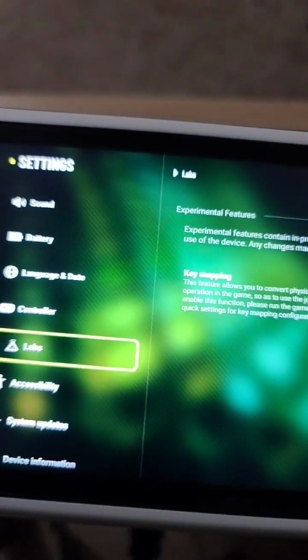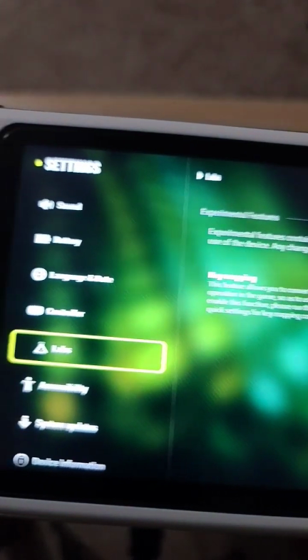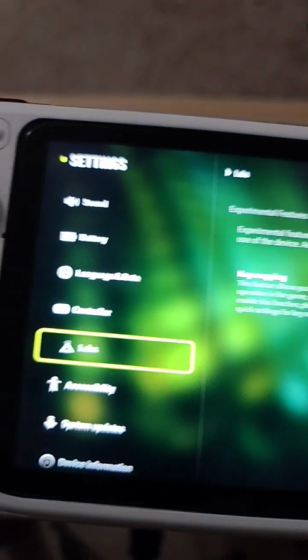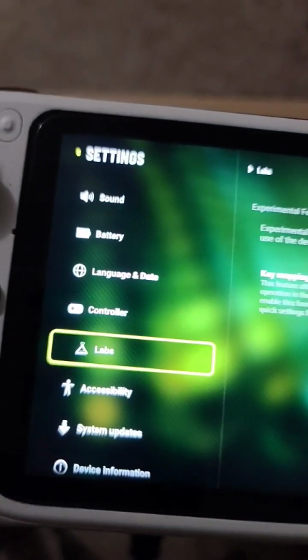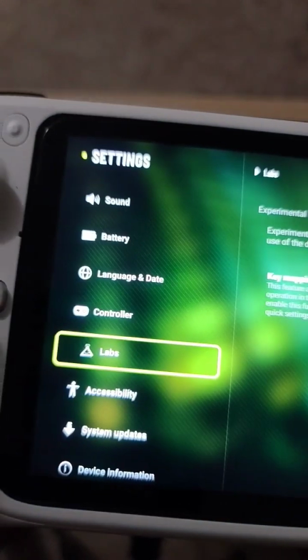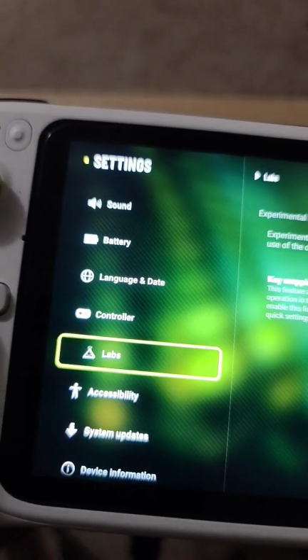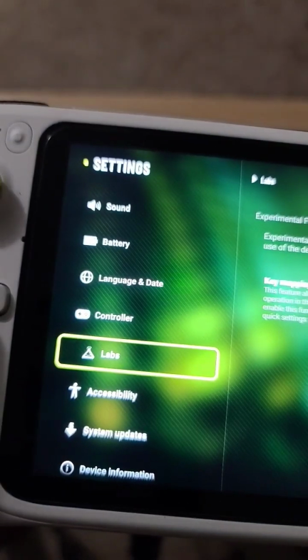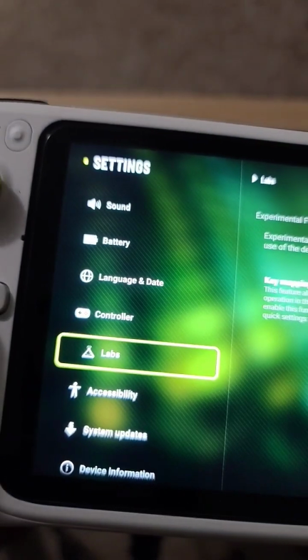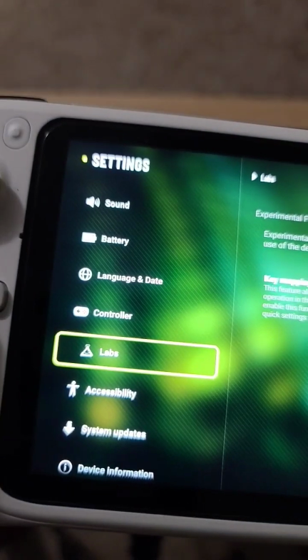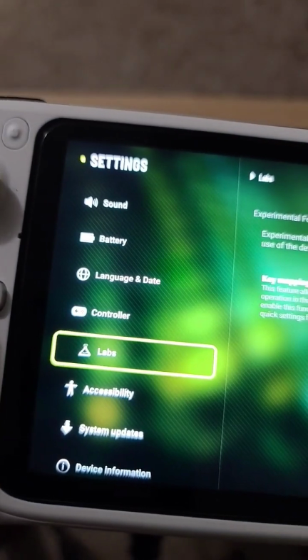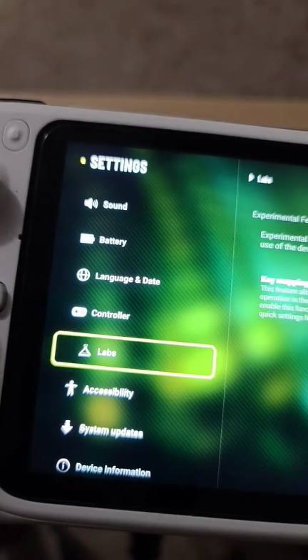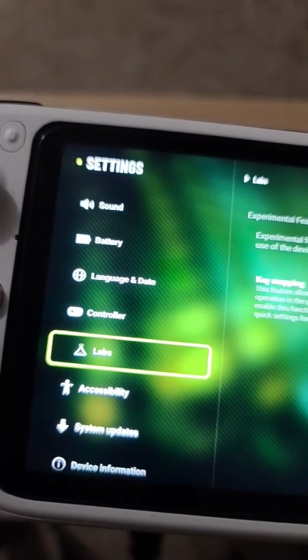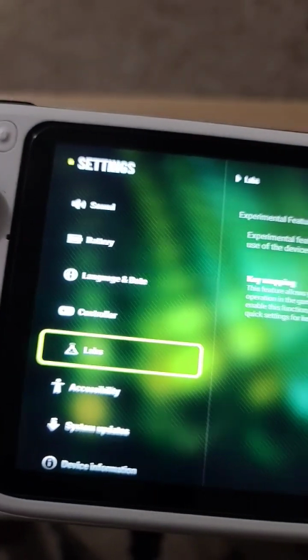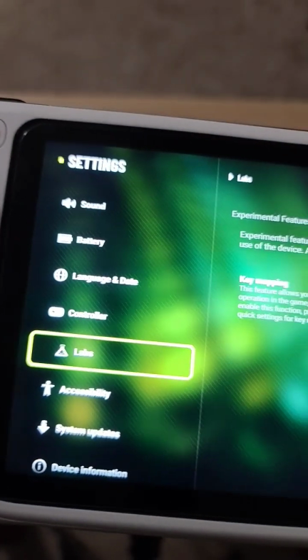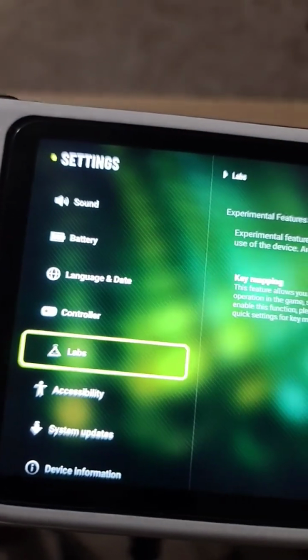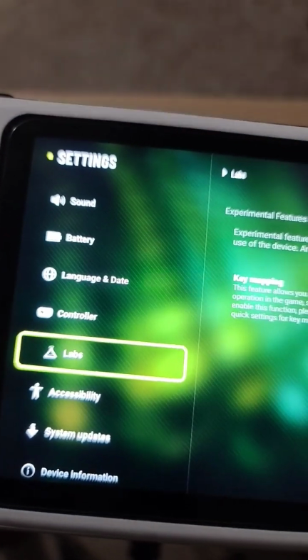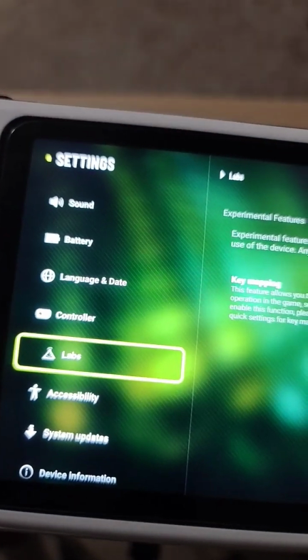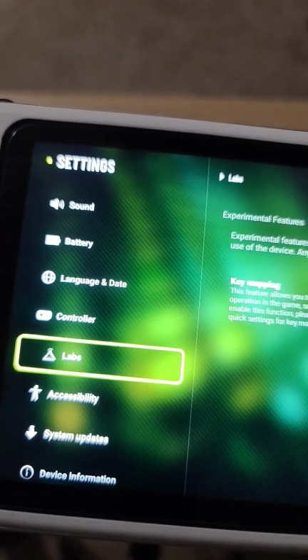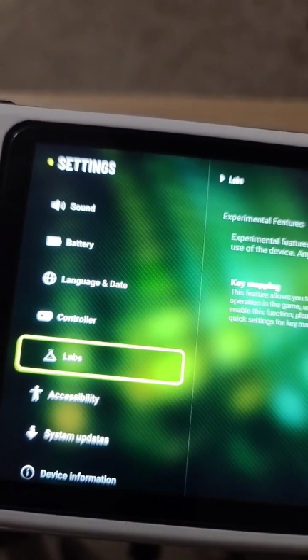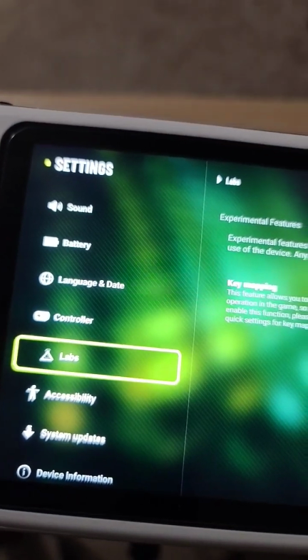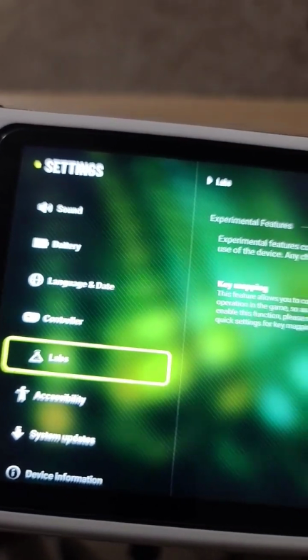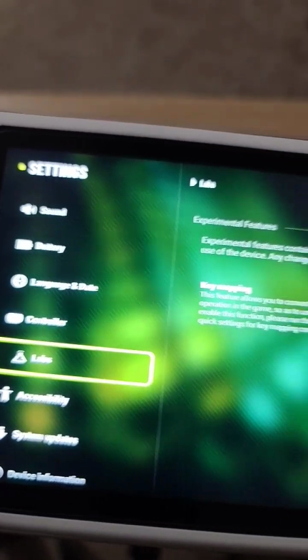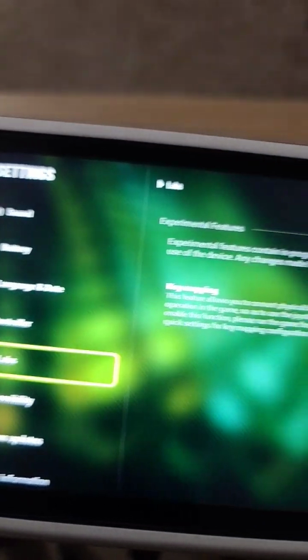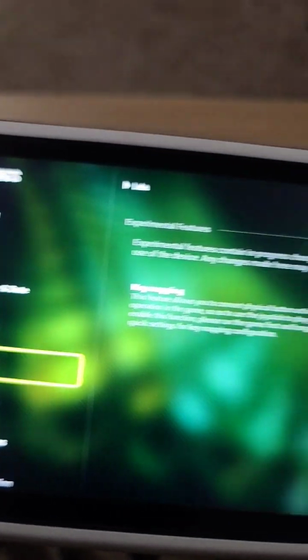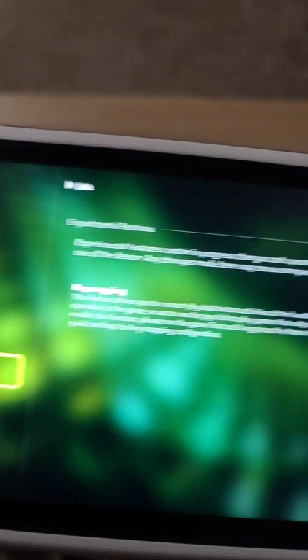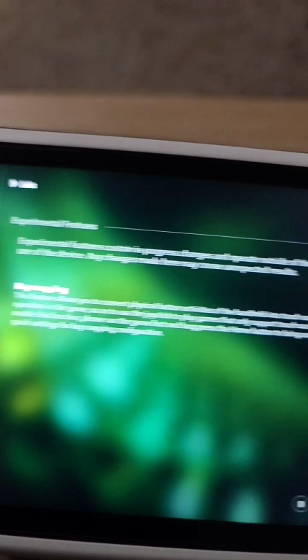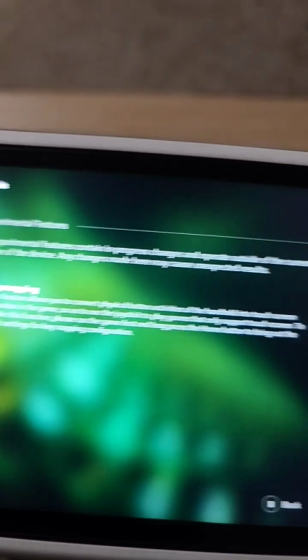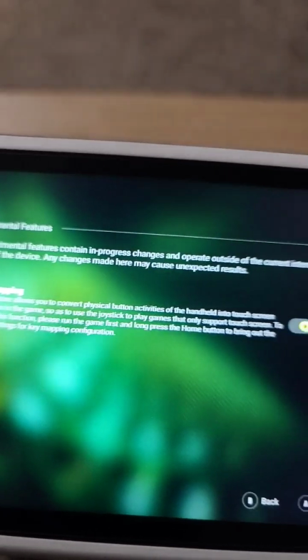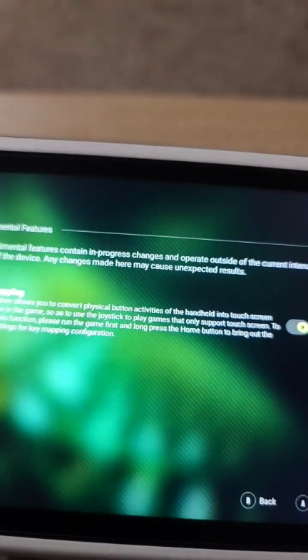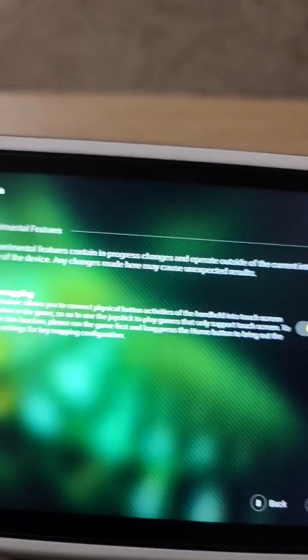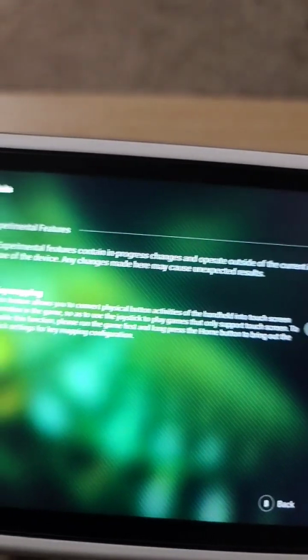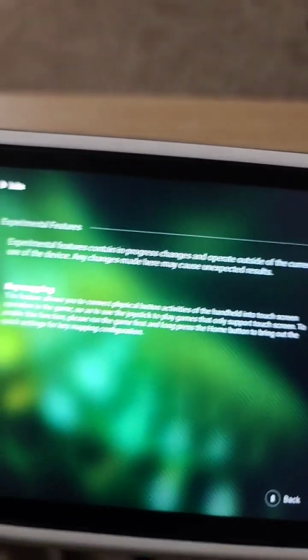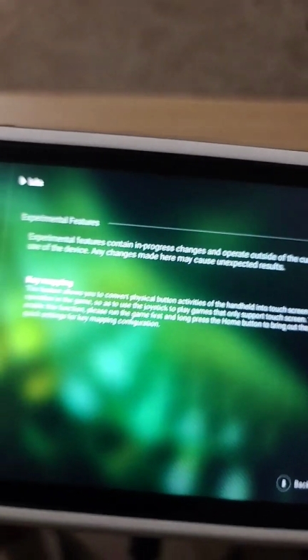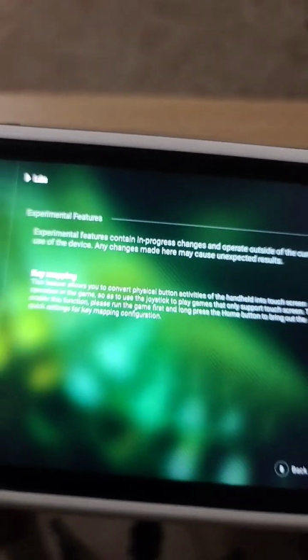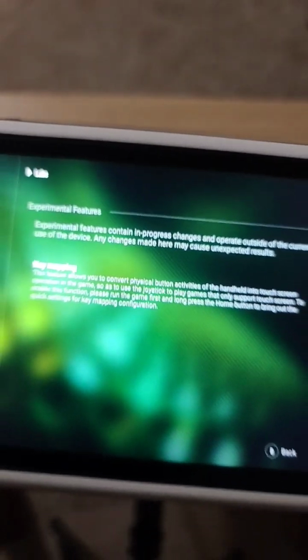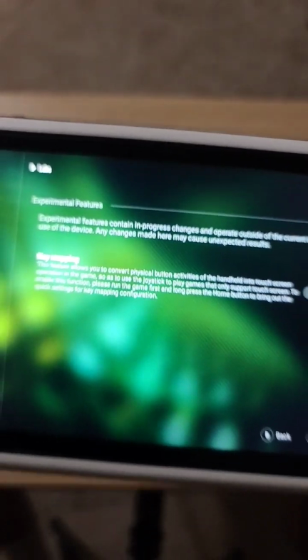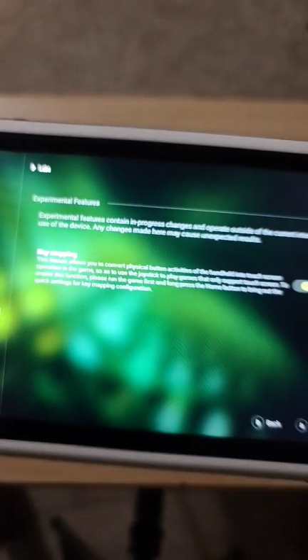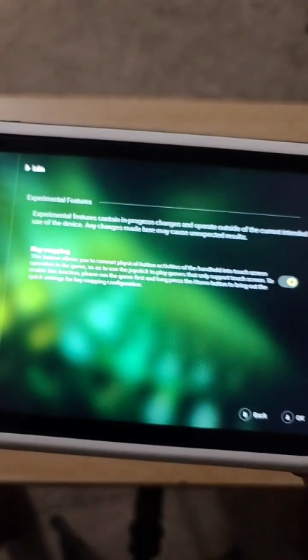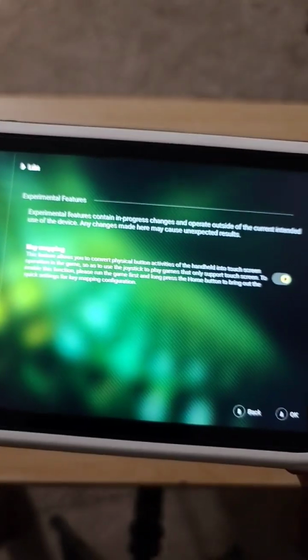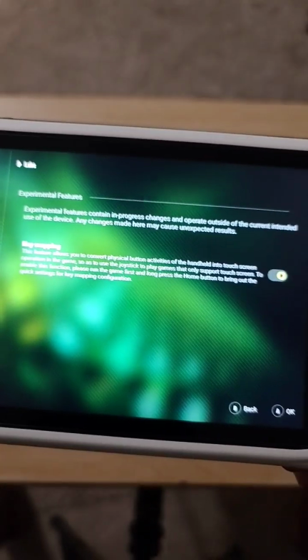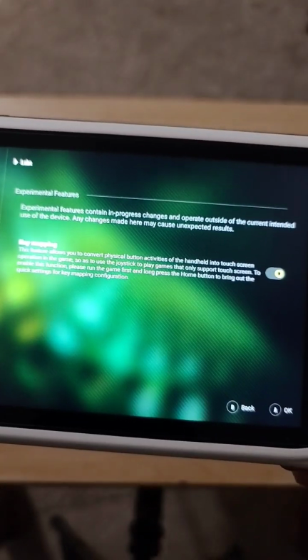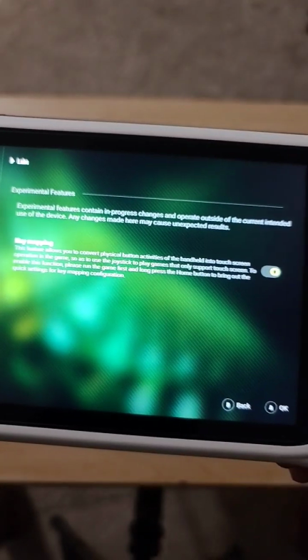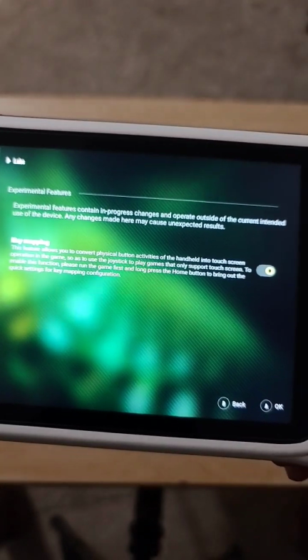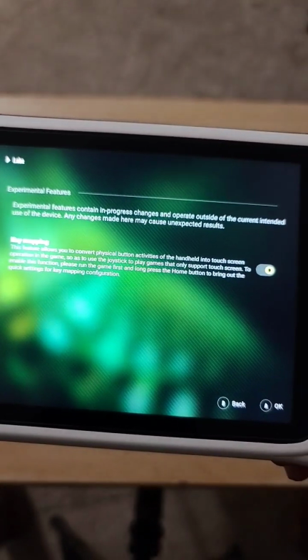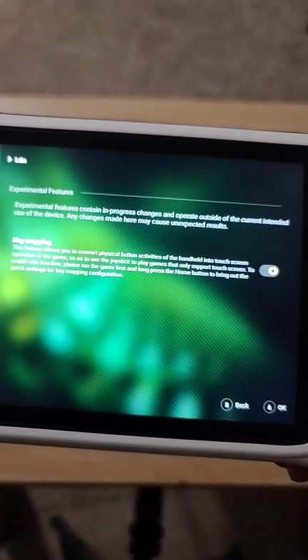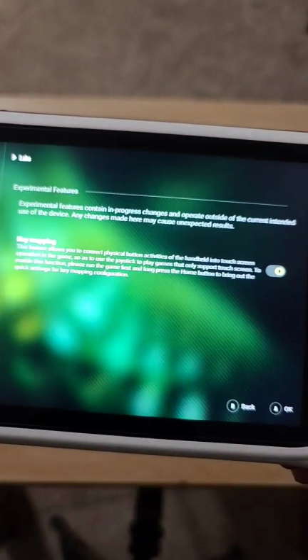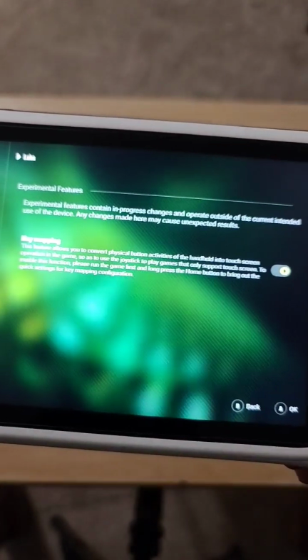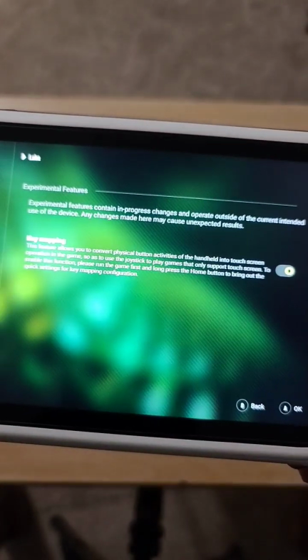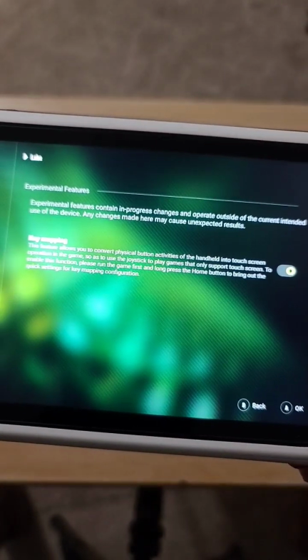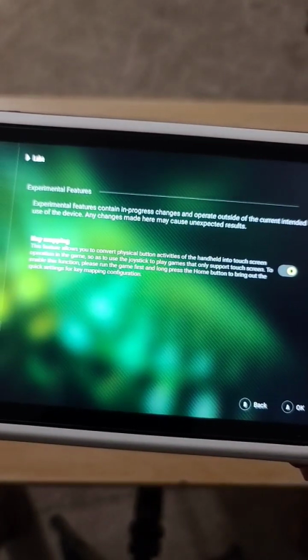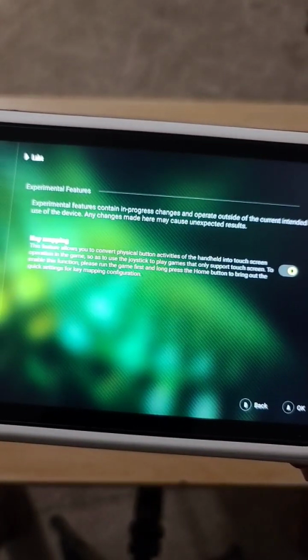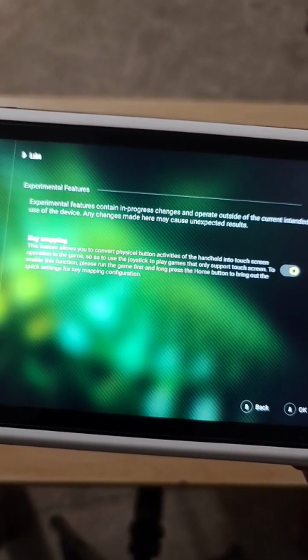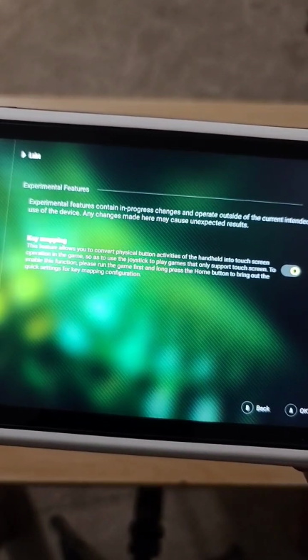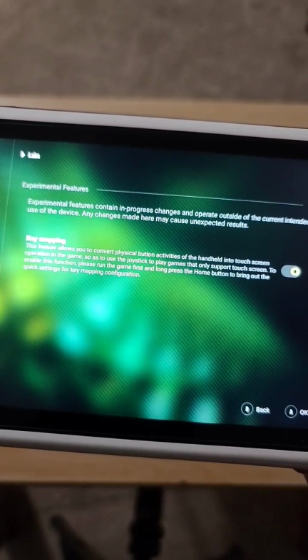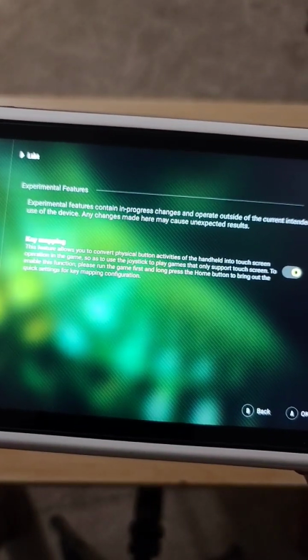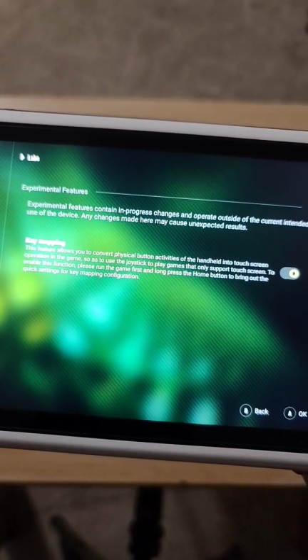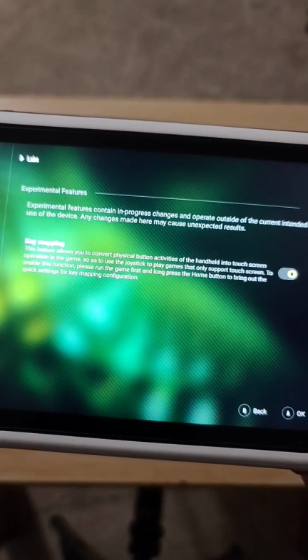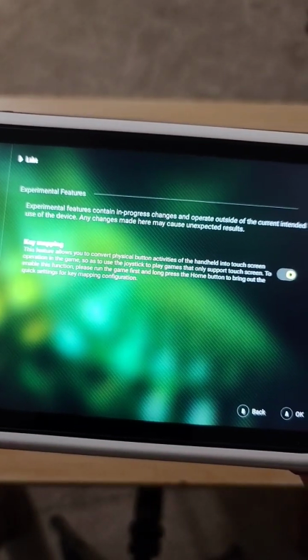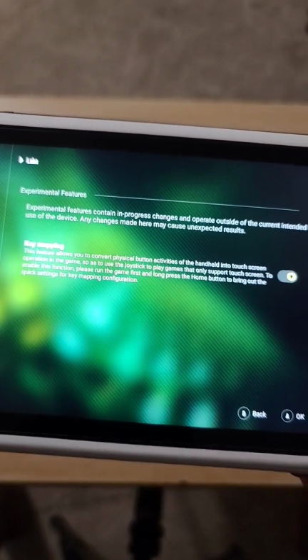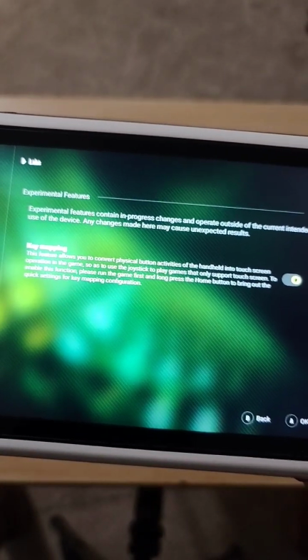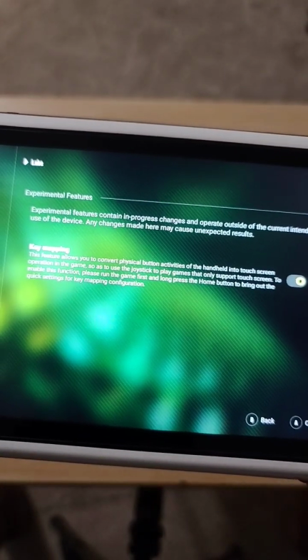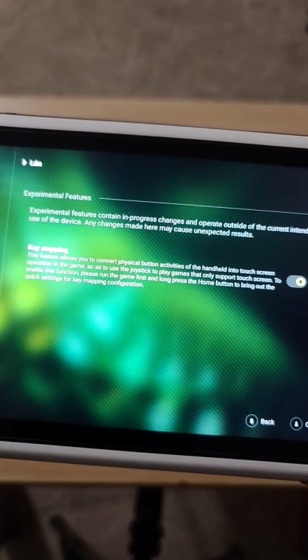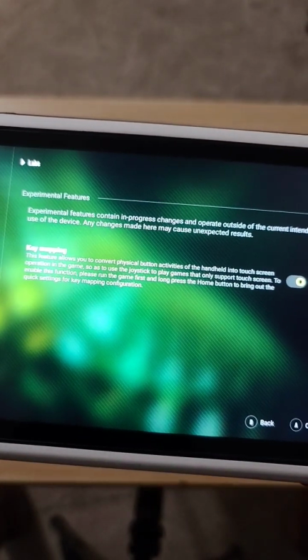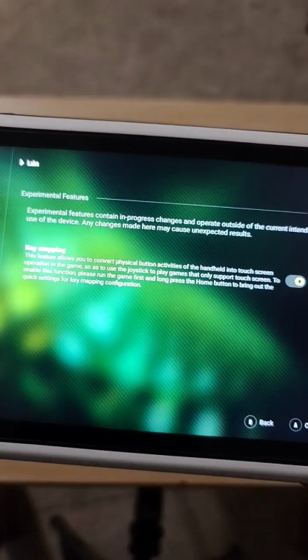That's what's enabled — it's an experimental mode, and it allows virtual key mapping. You want to make sure this is checked; it's not going to be checked at first.